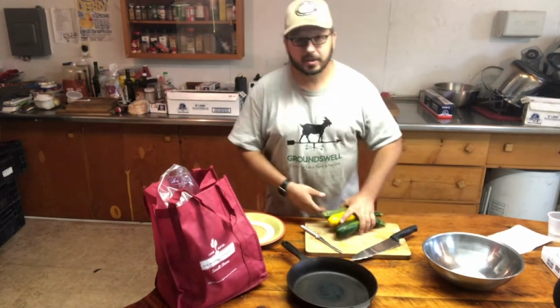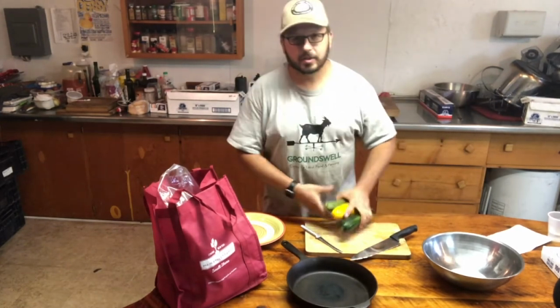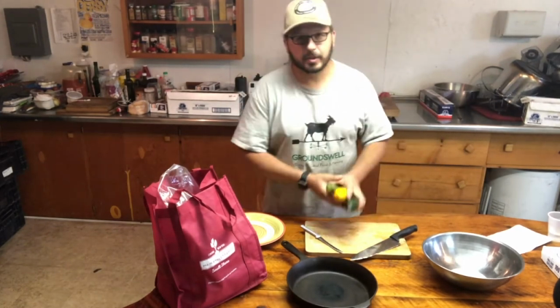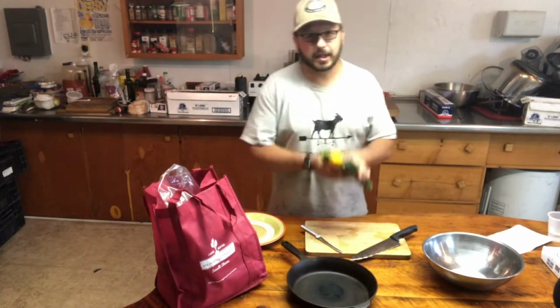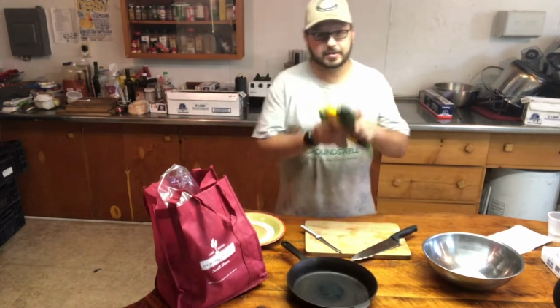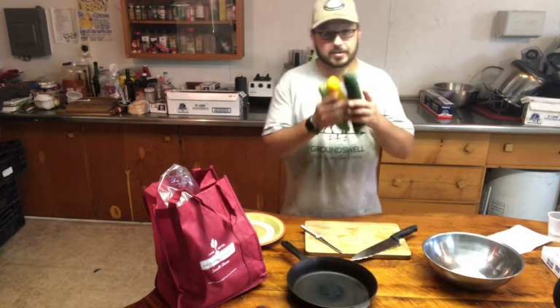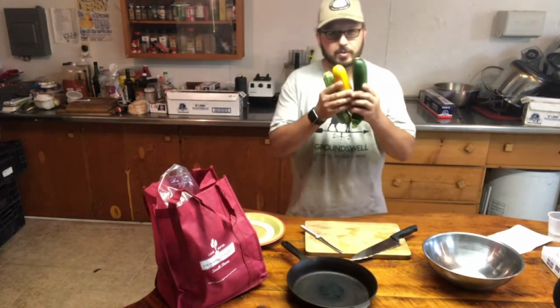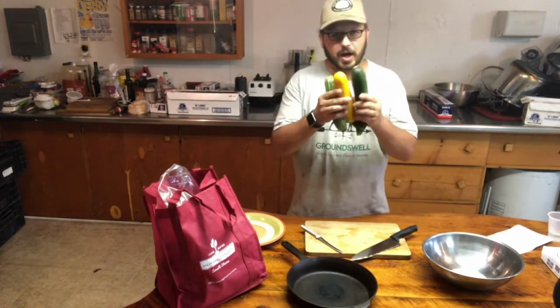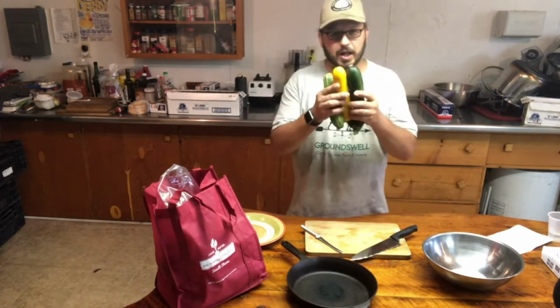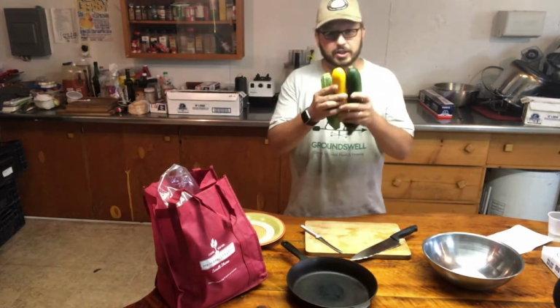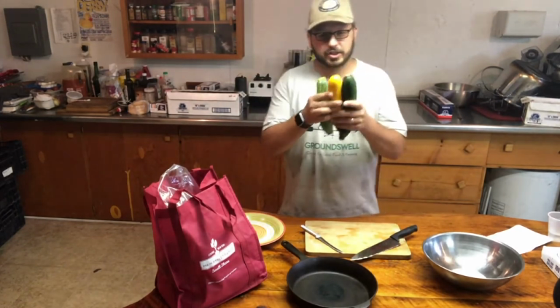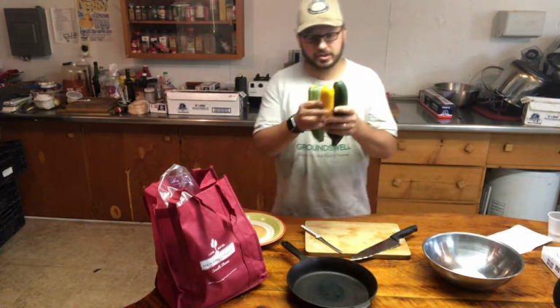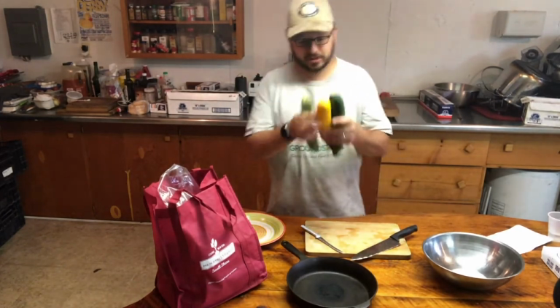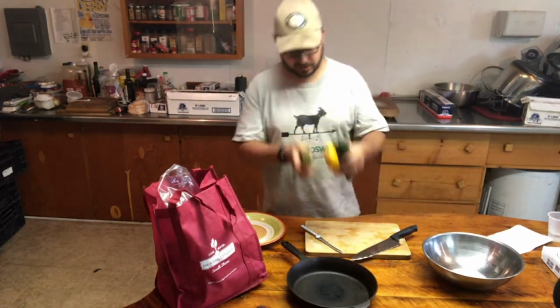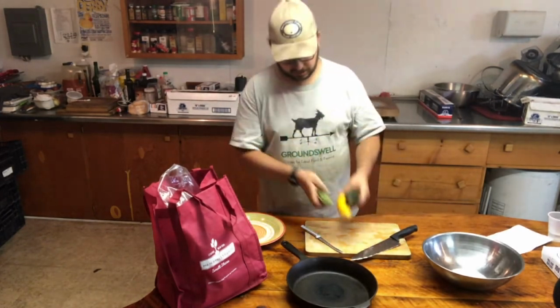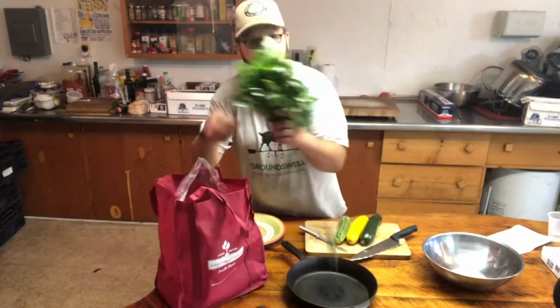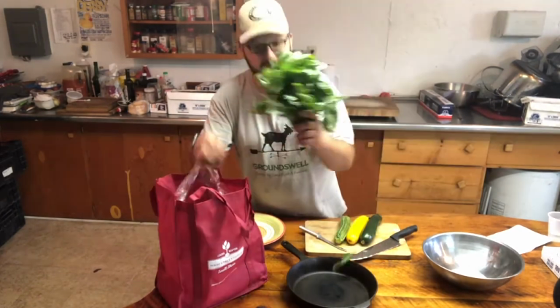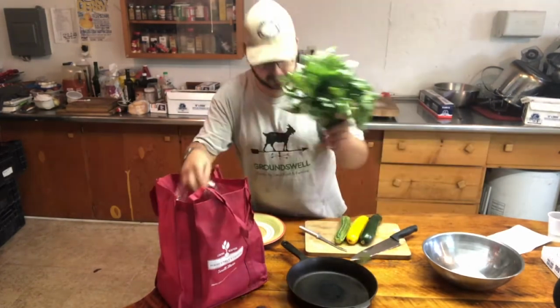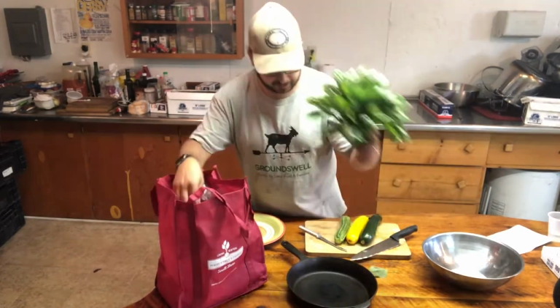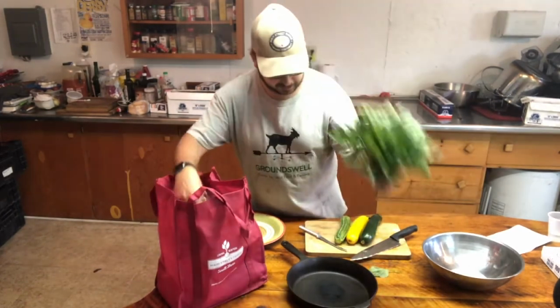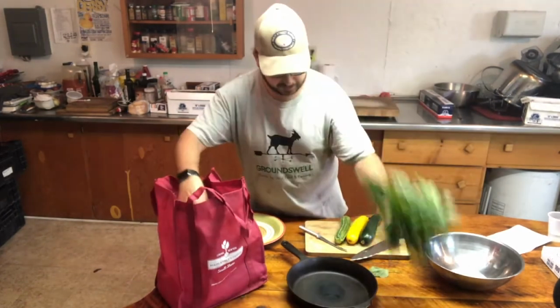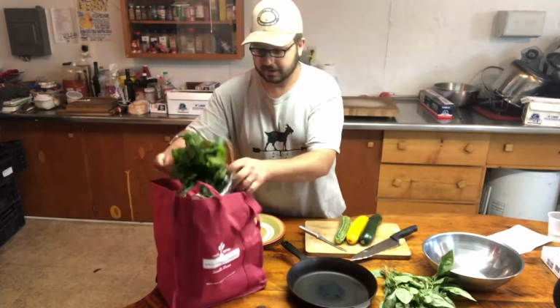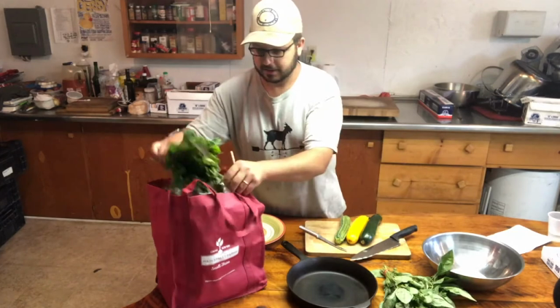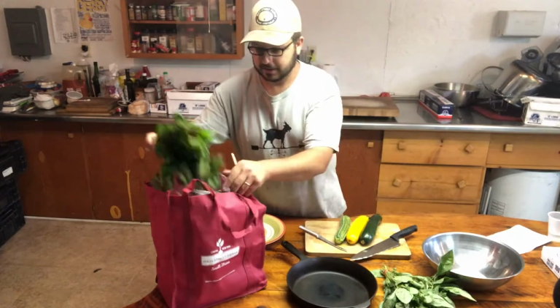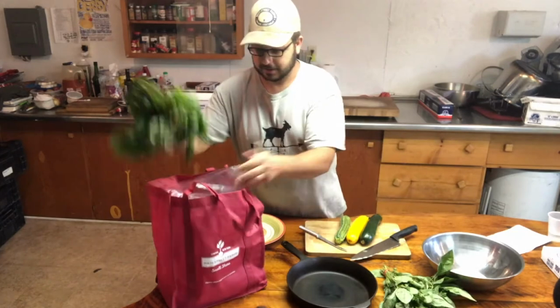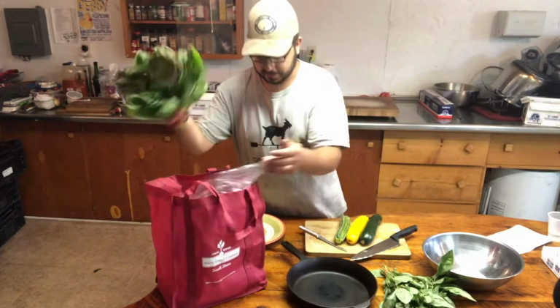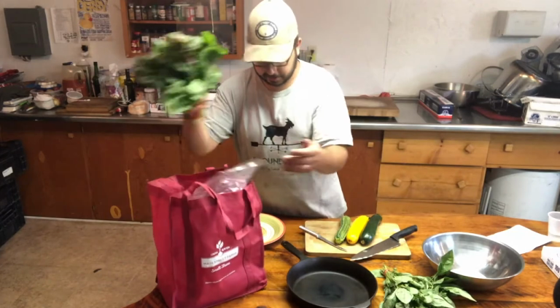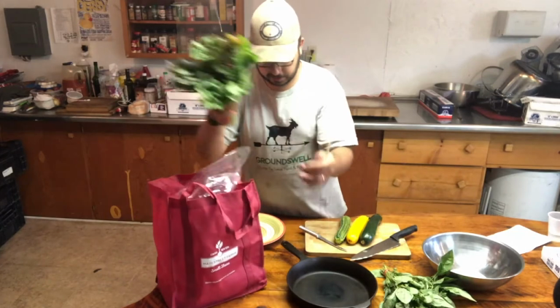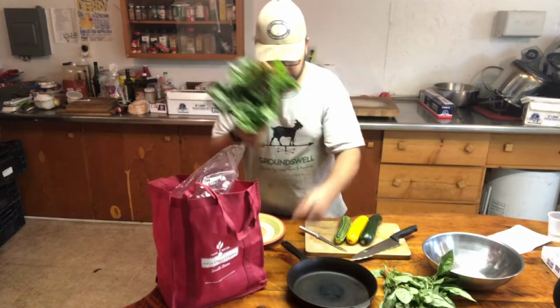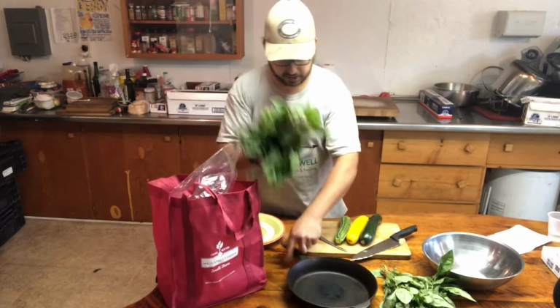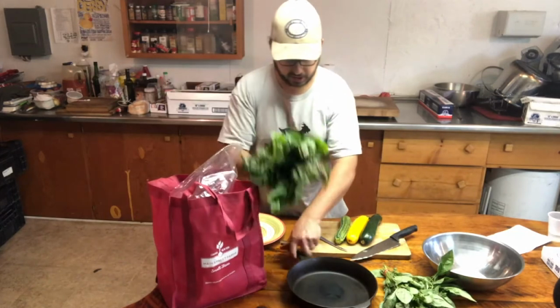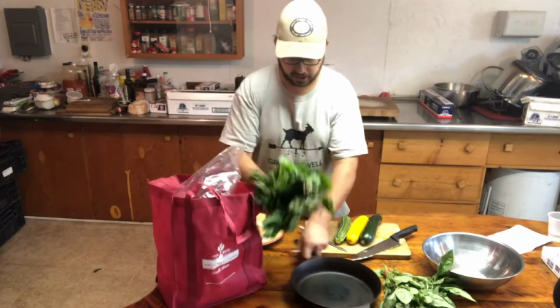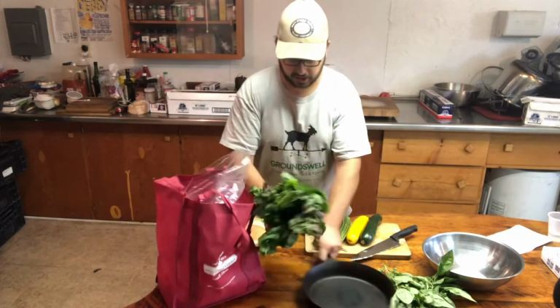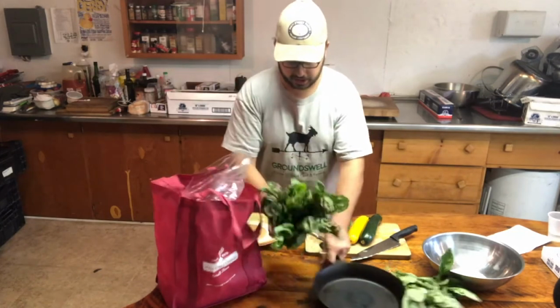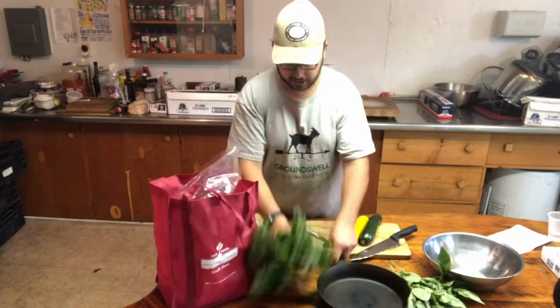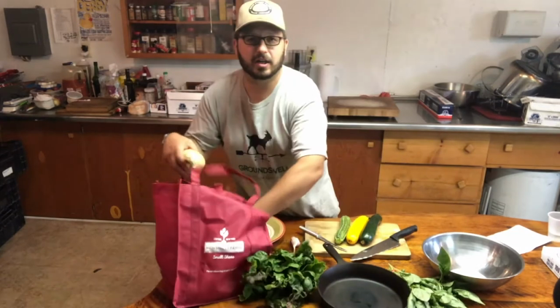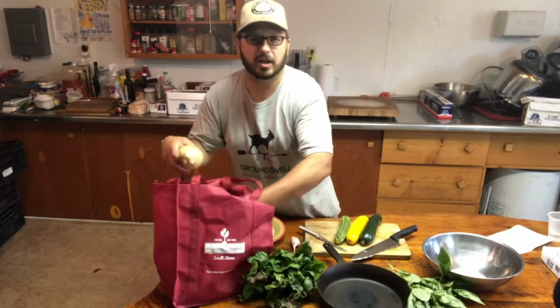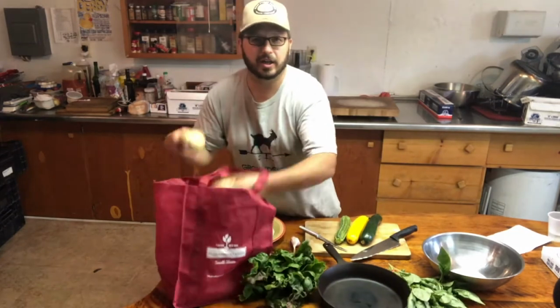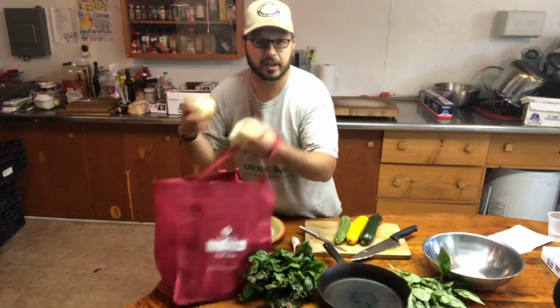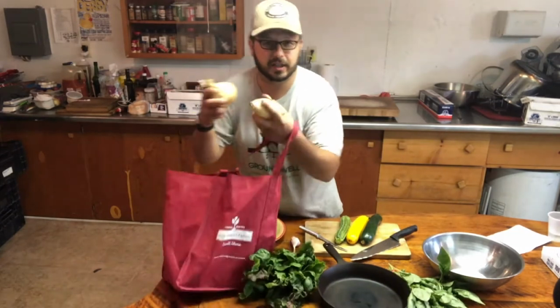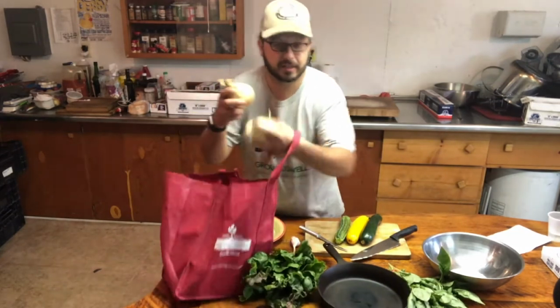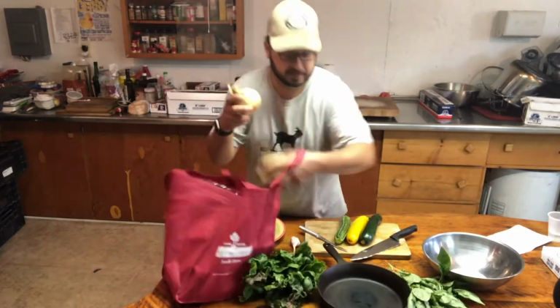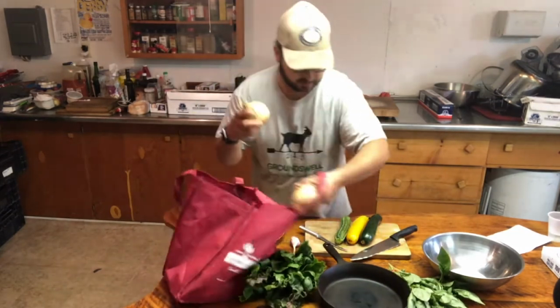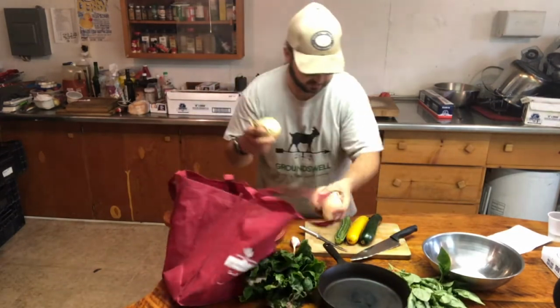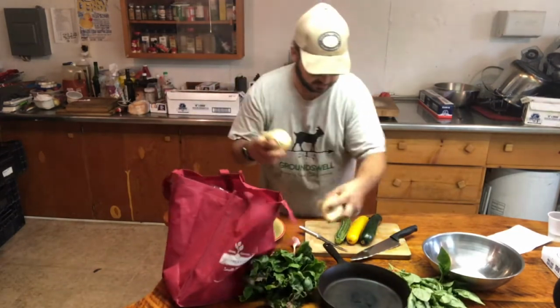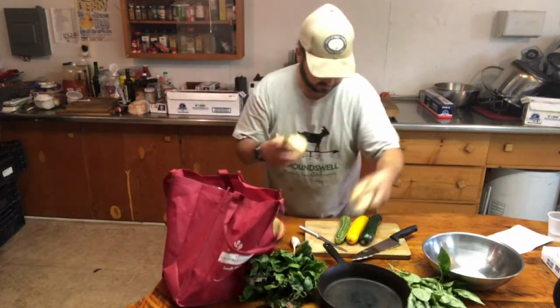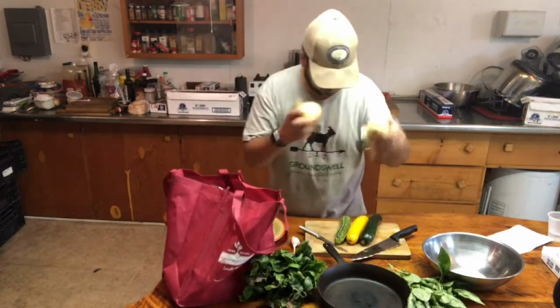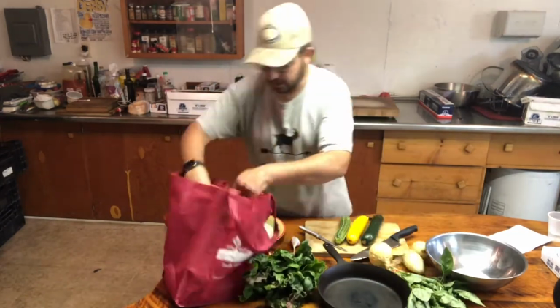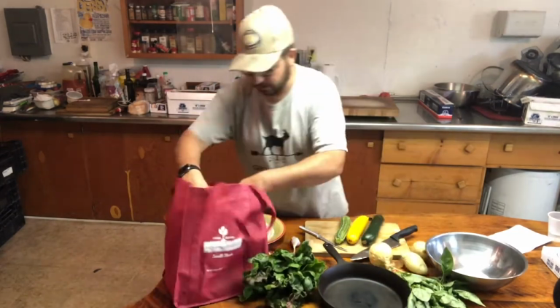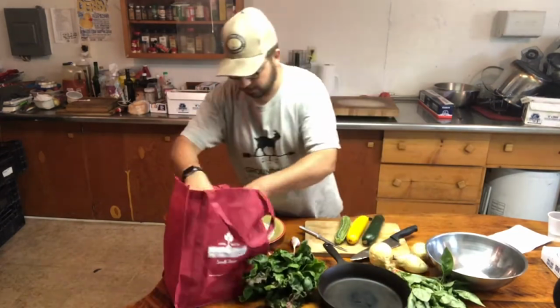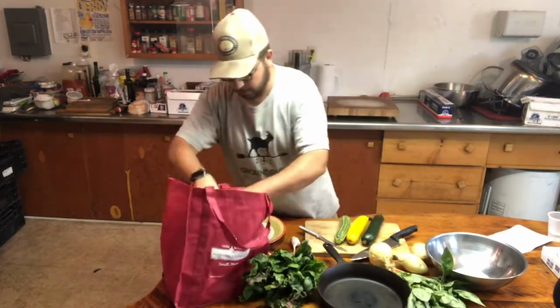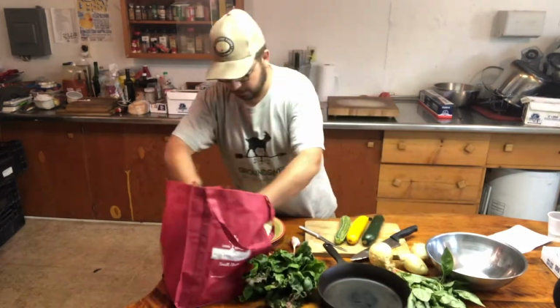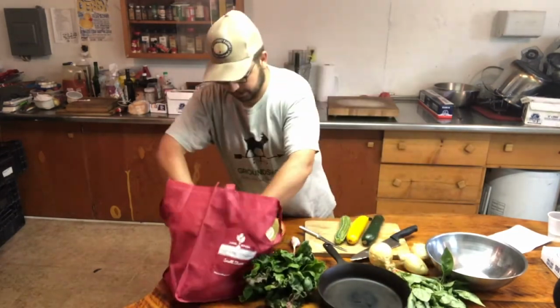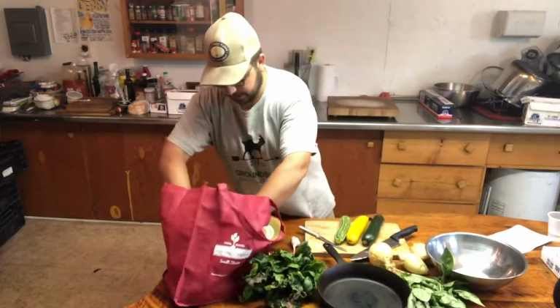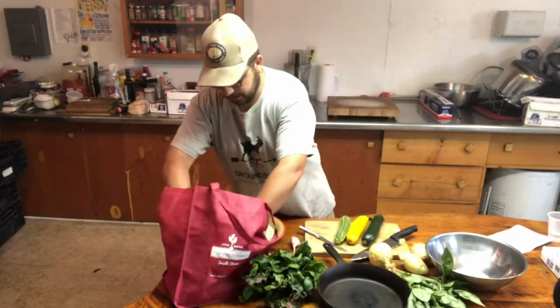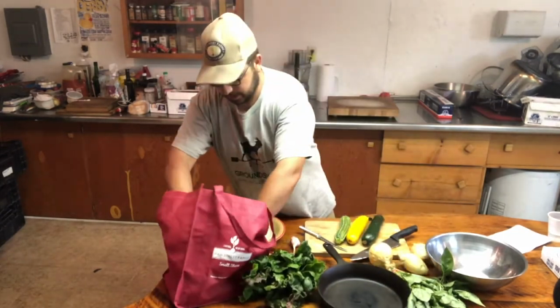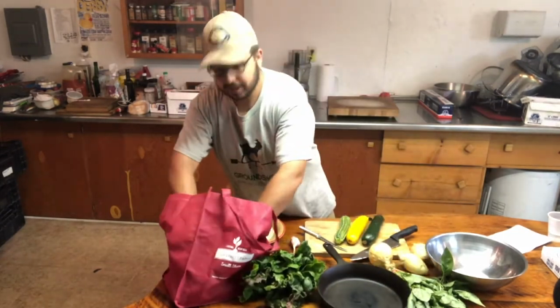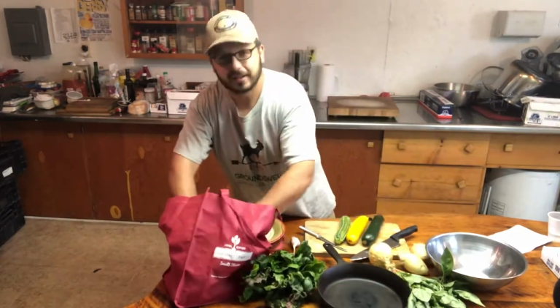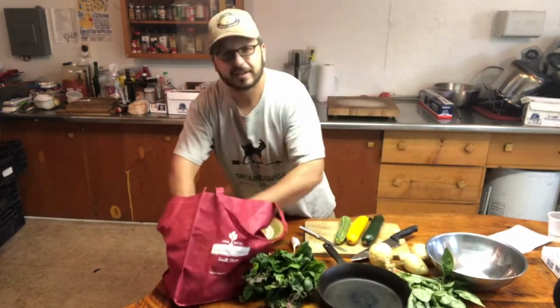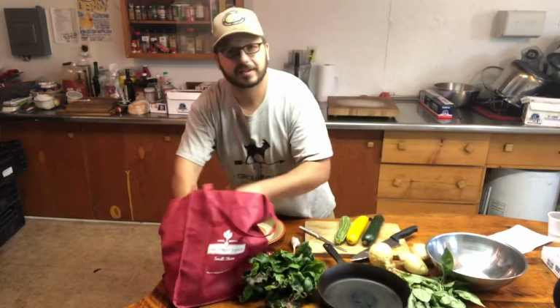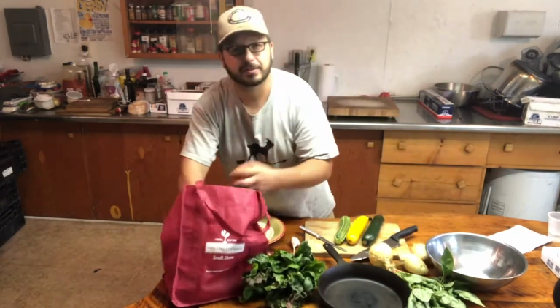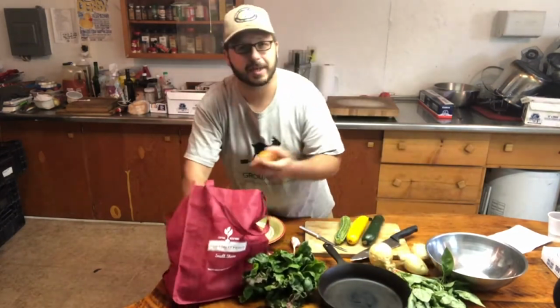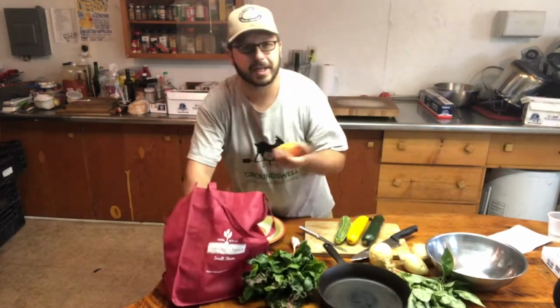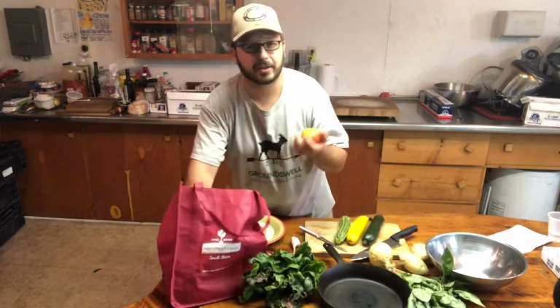We've got squash, basil, Swiss chard, onions, and of course tomatoes.